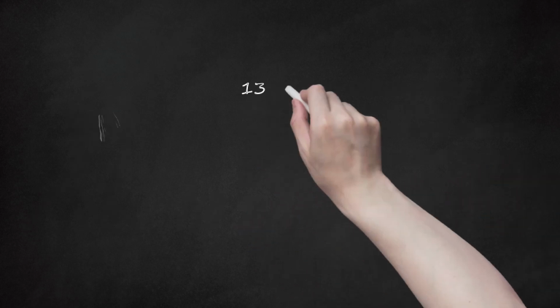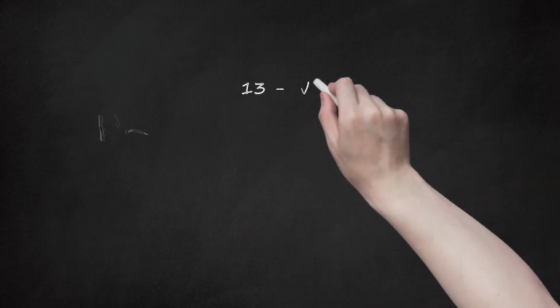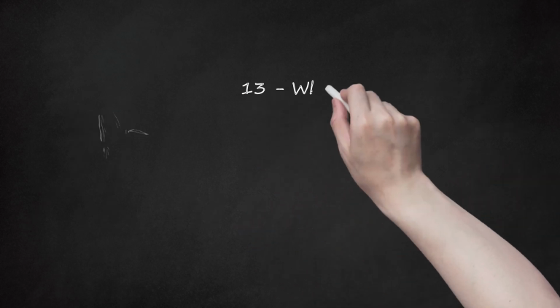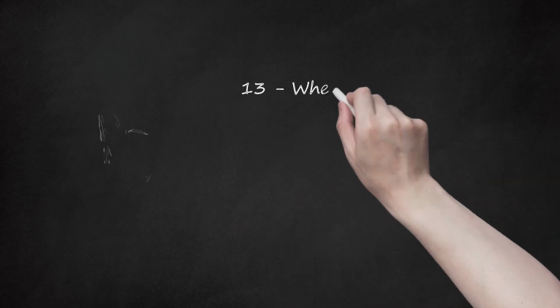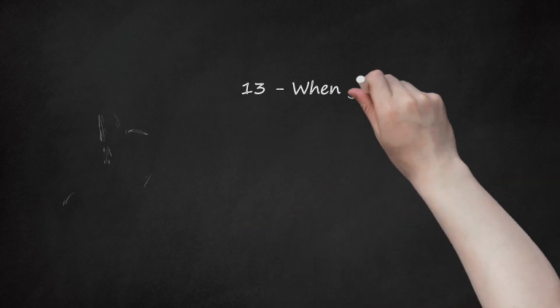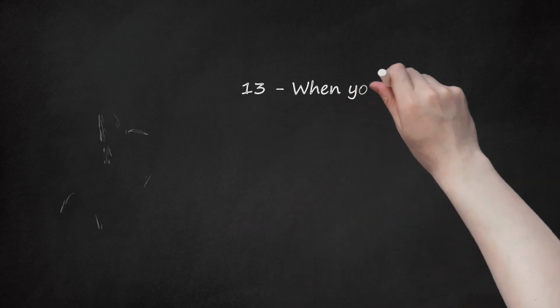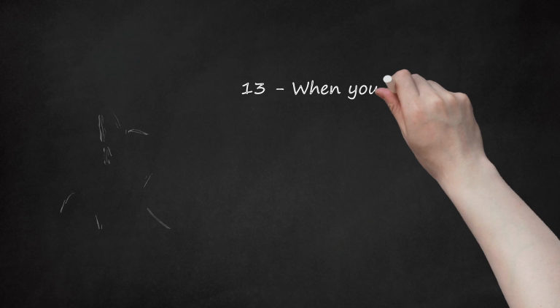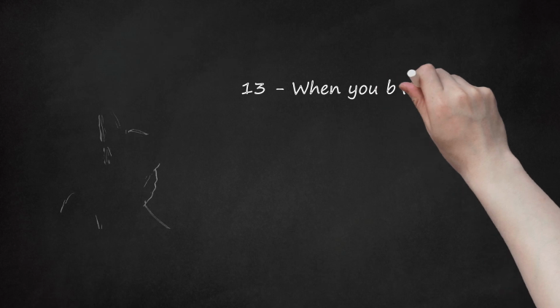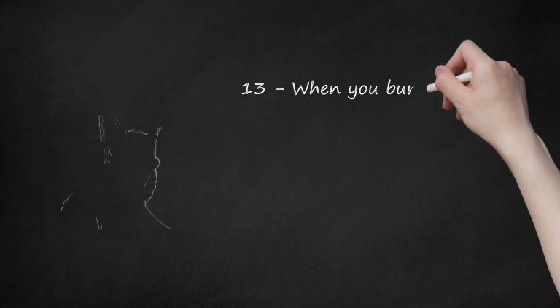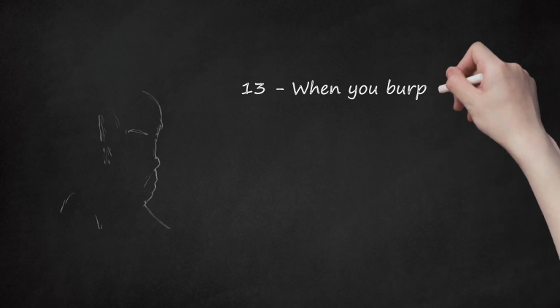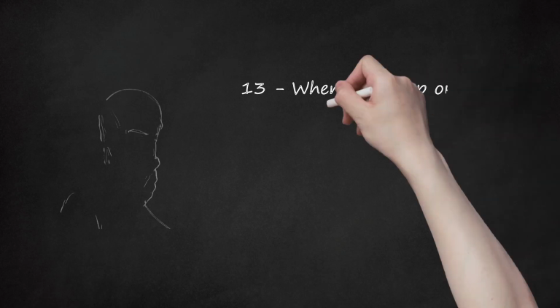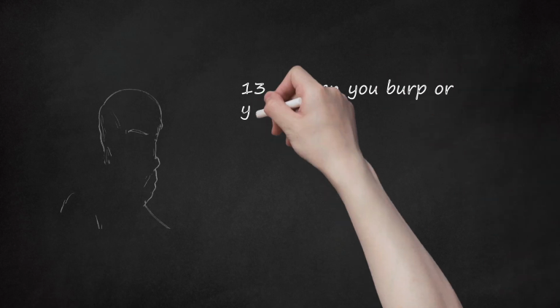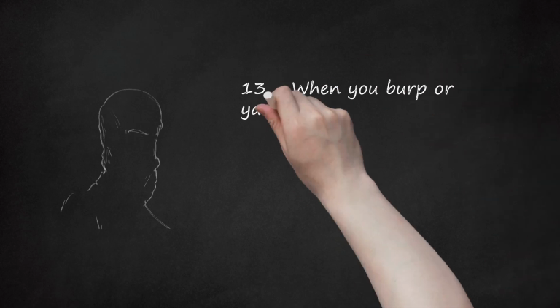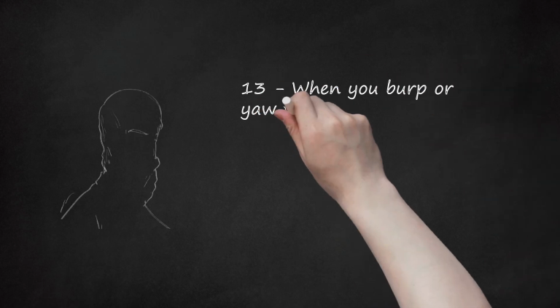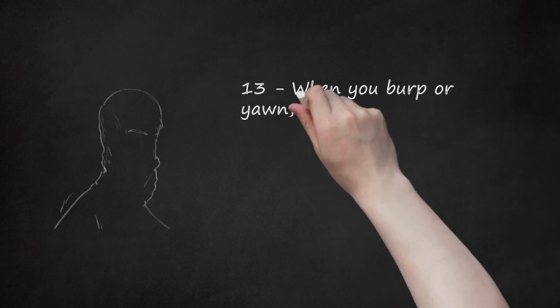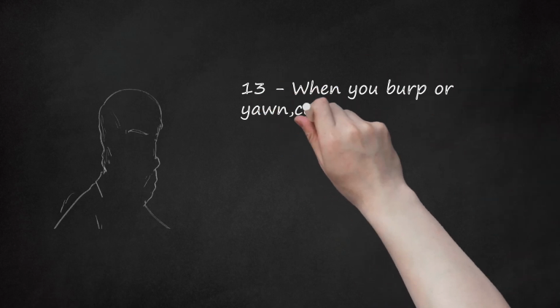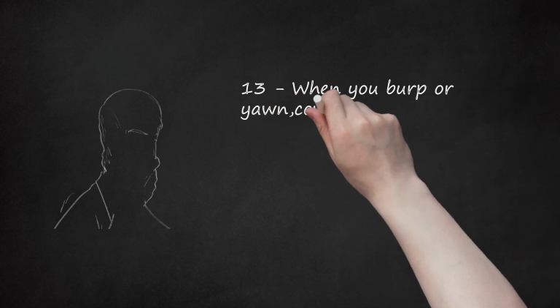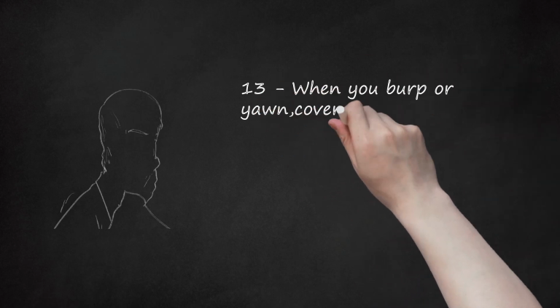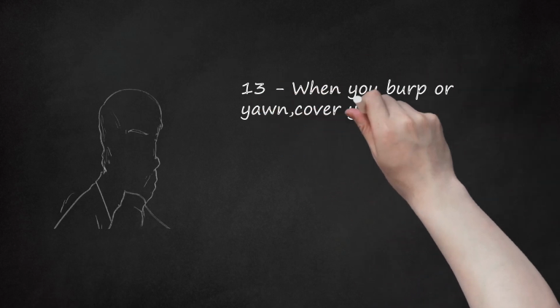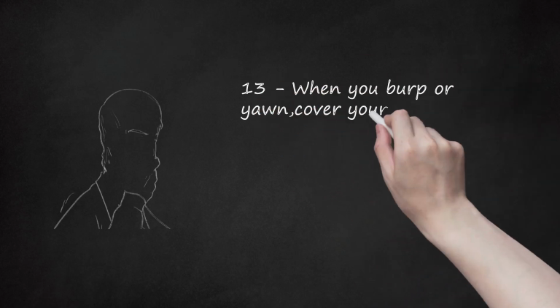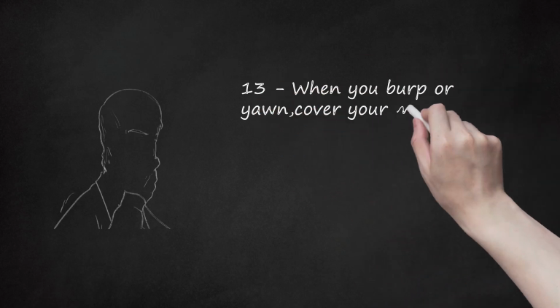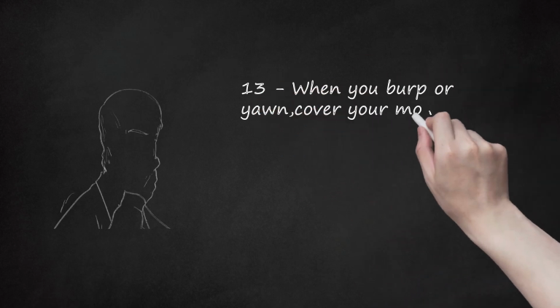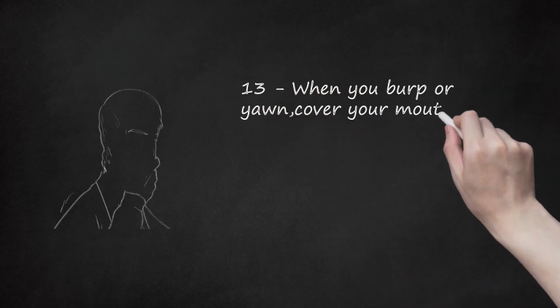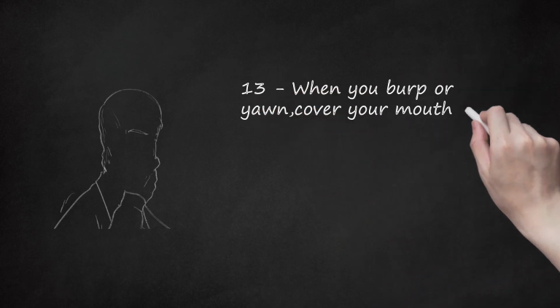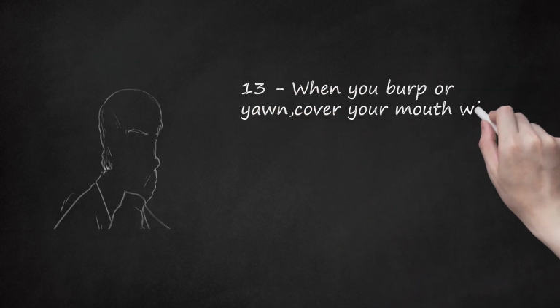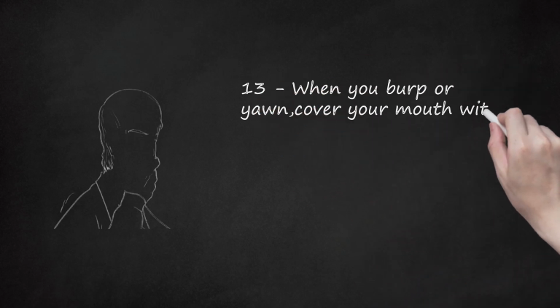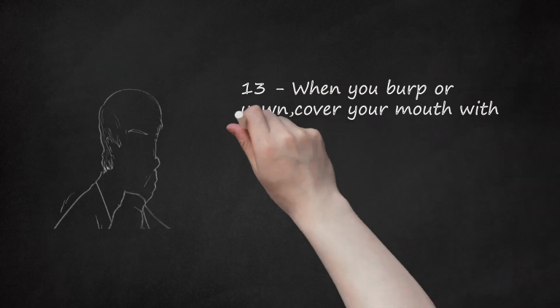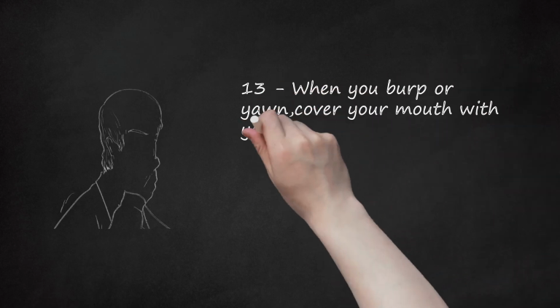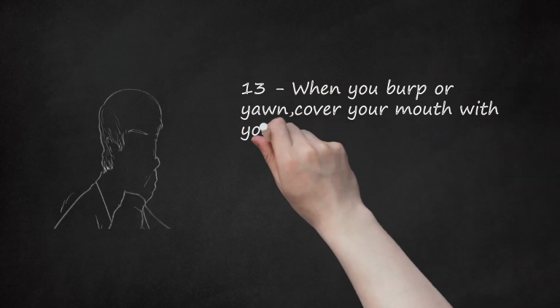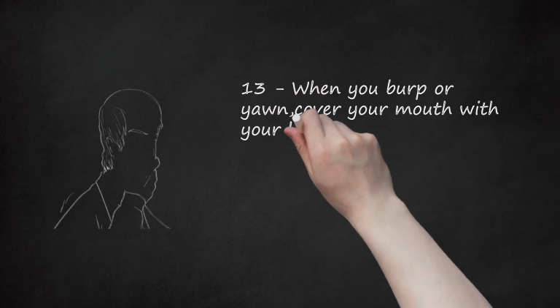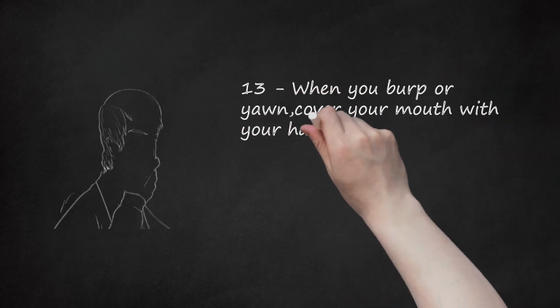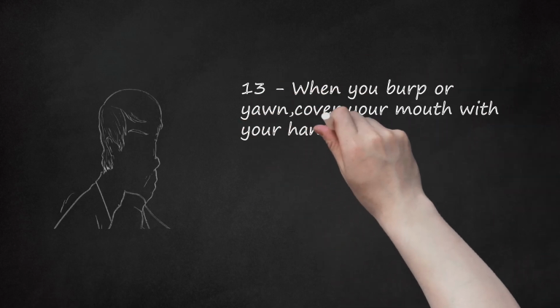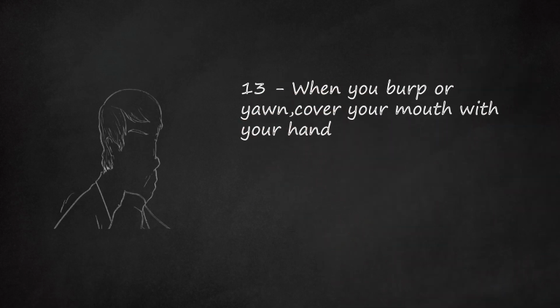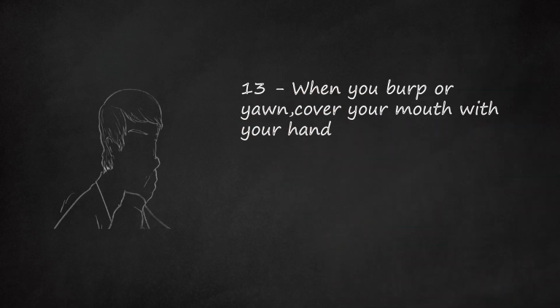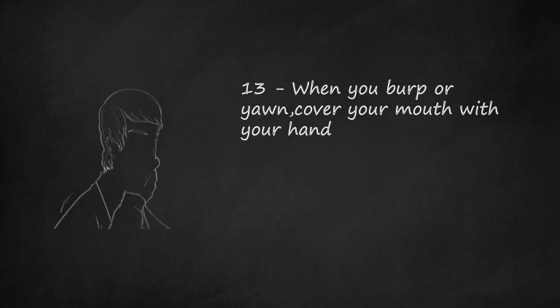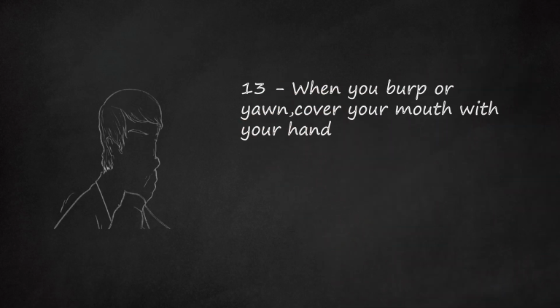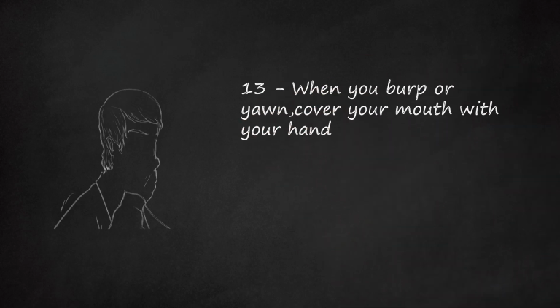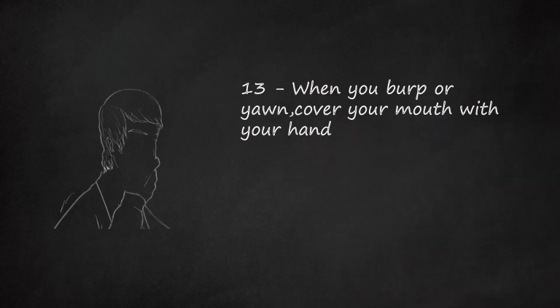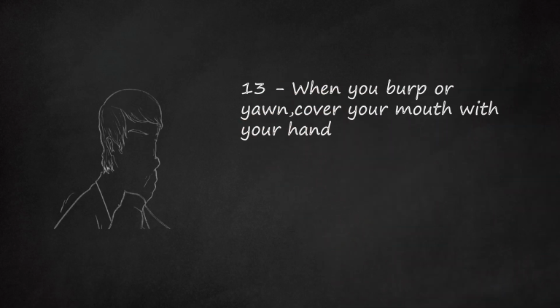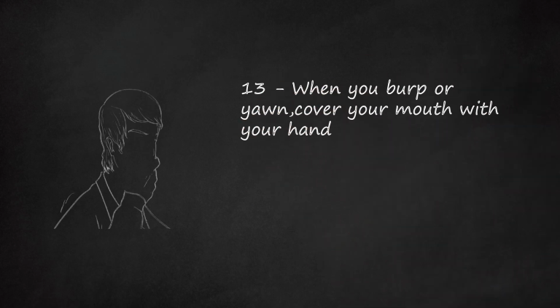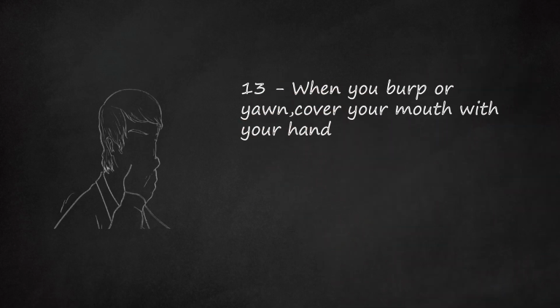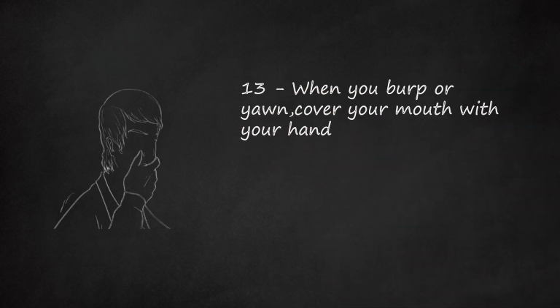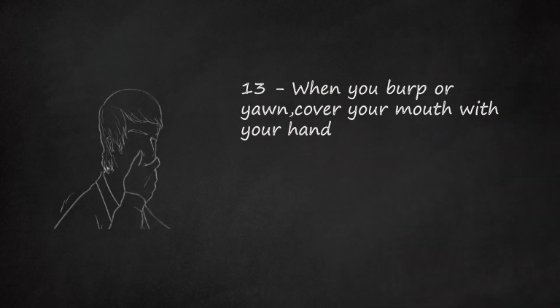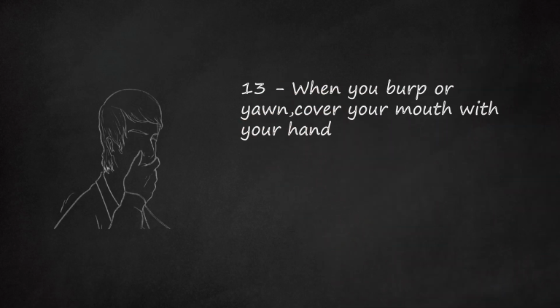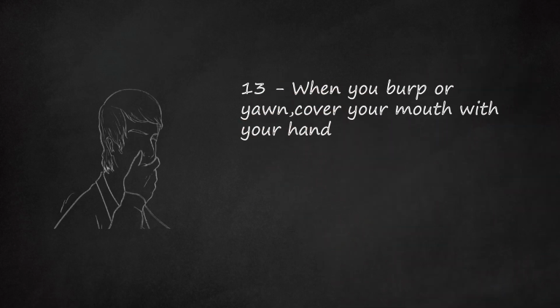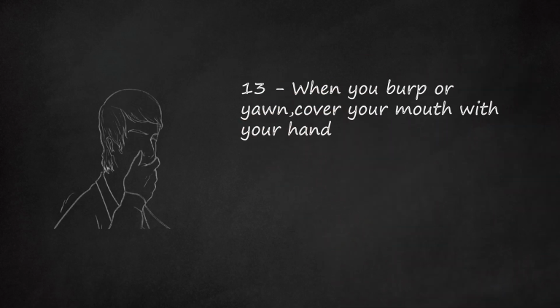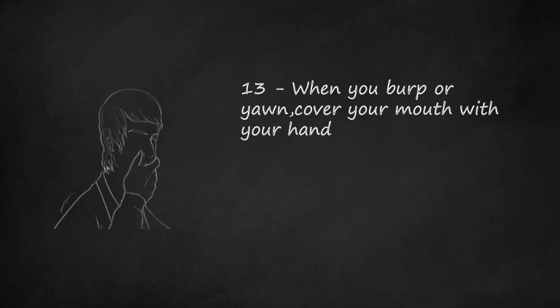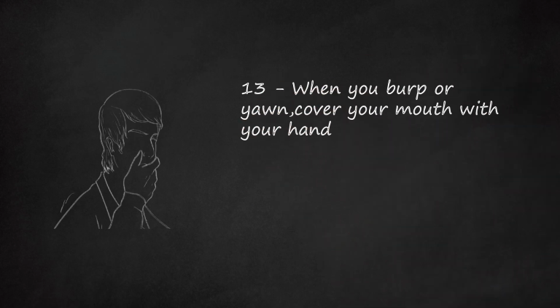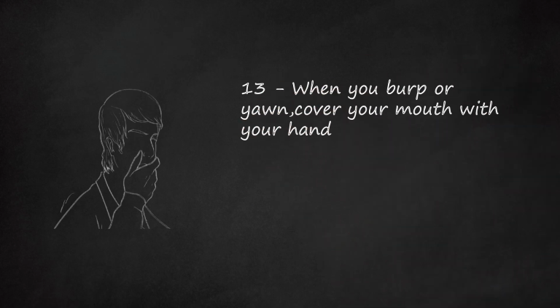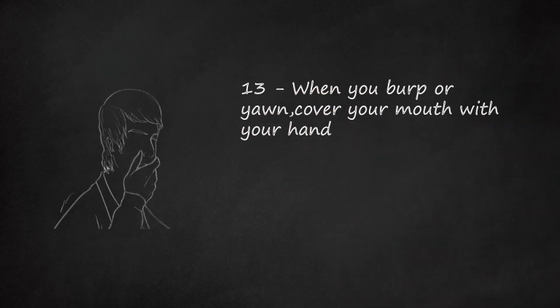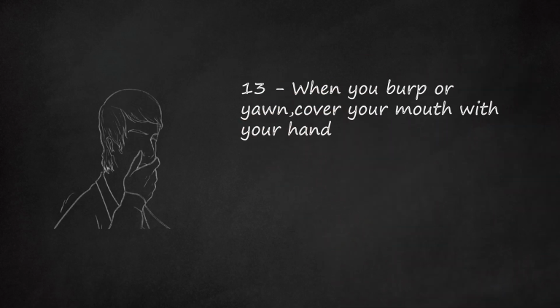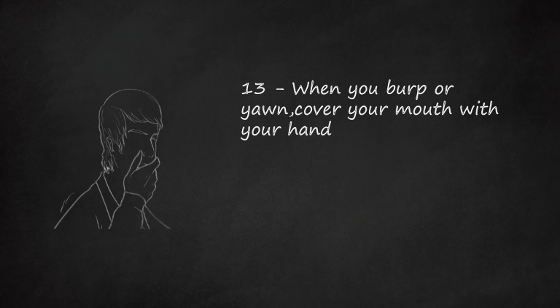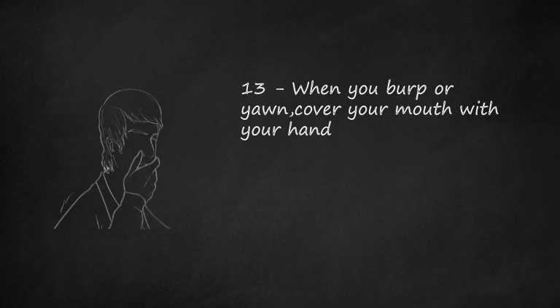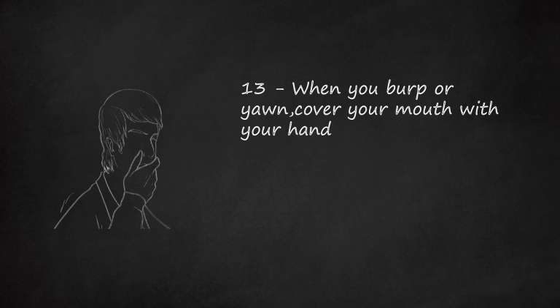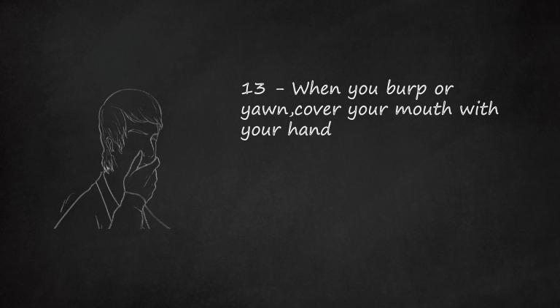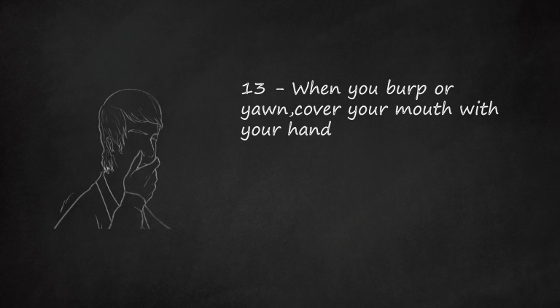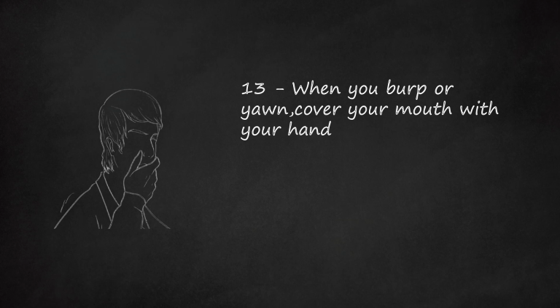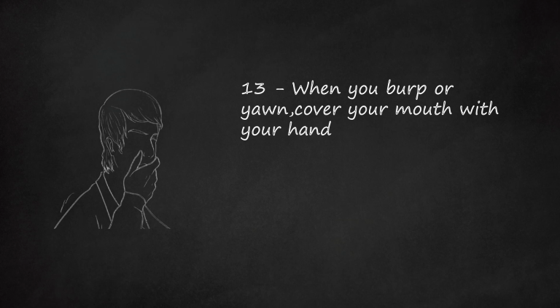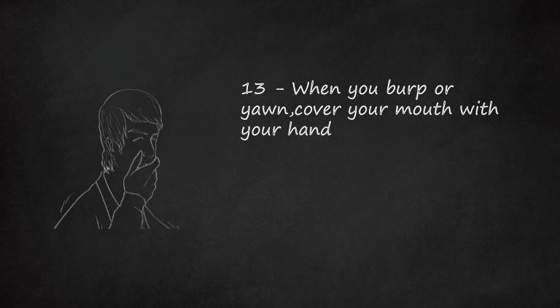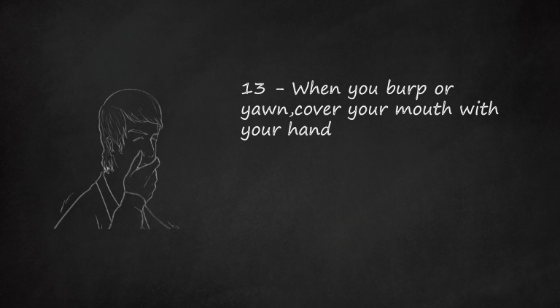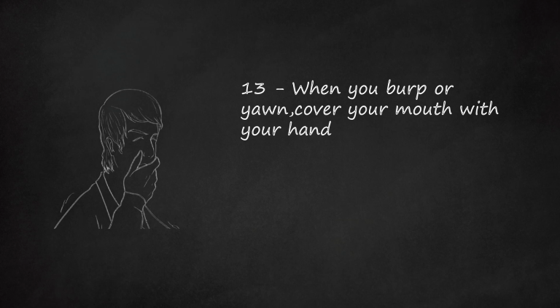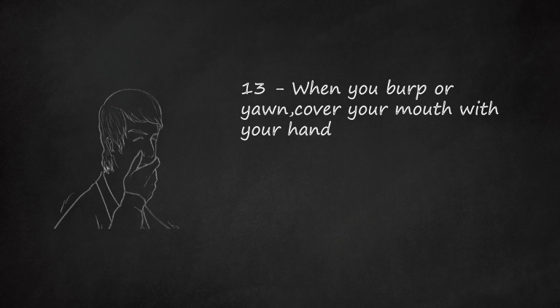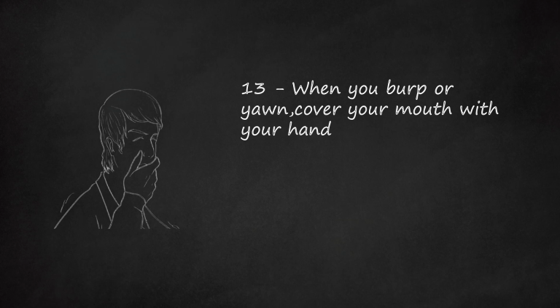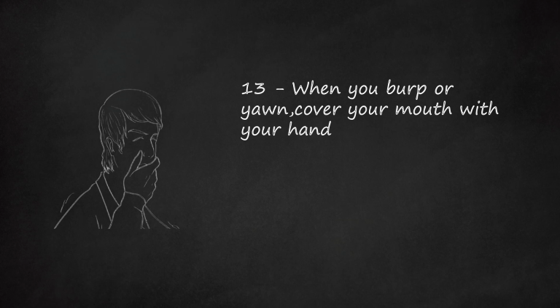Step 13: When you burp or yawn, cover your mouth with your hand. No one really wants to see what's going on in your mouth.